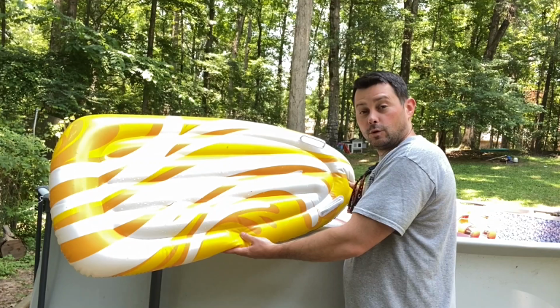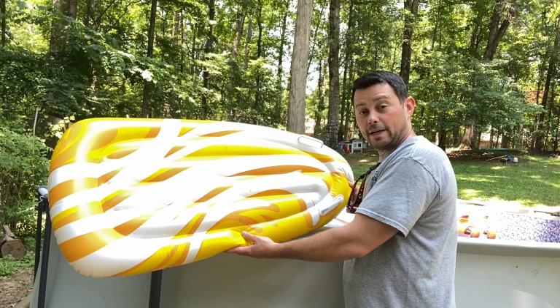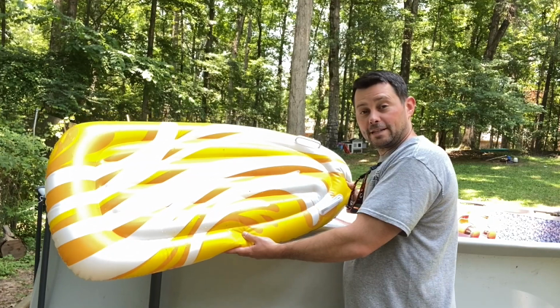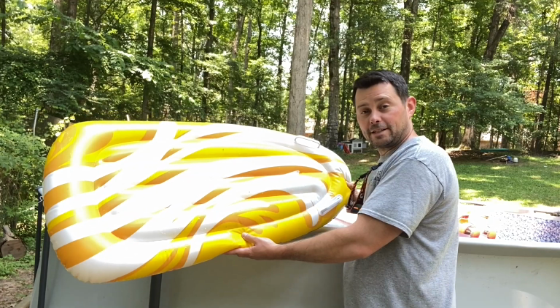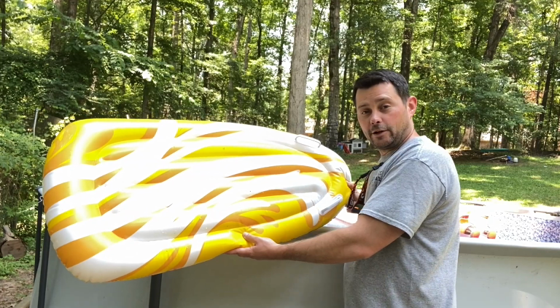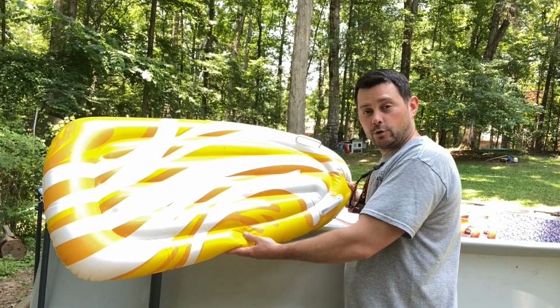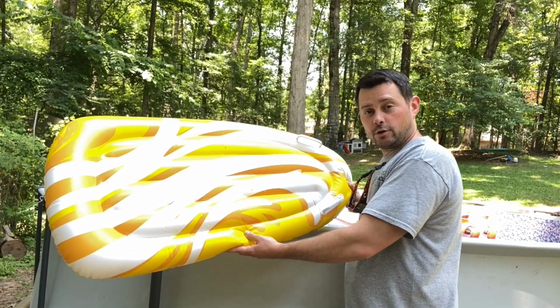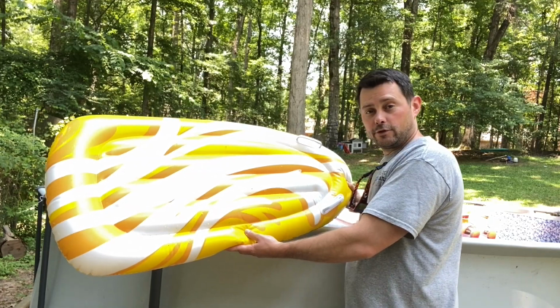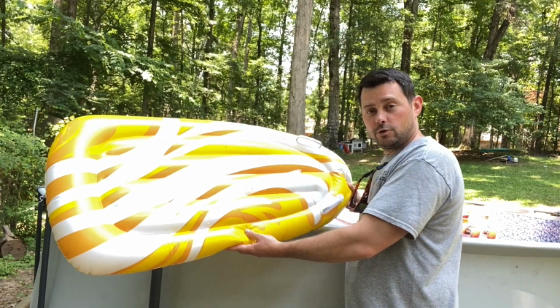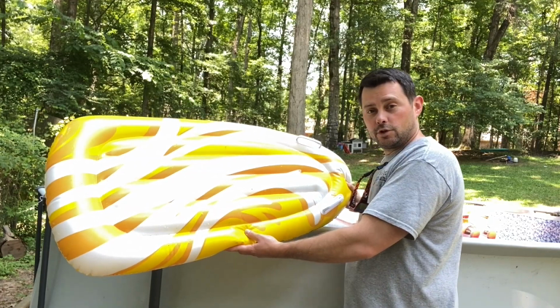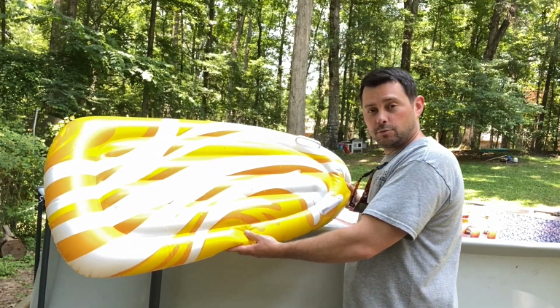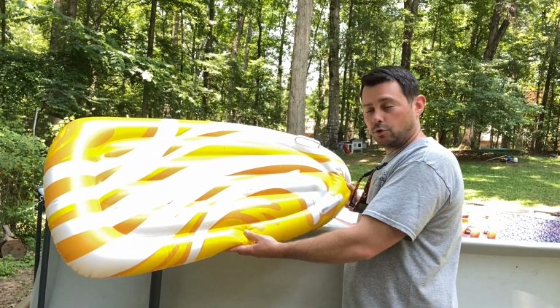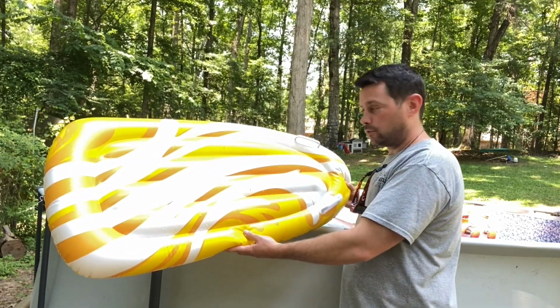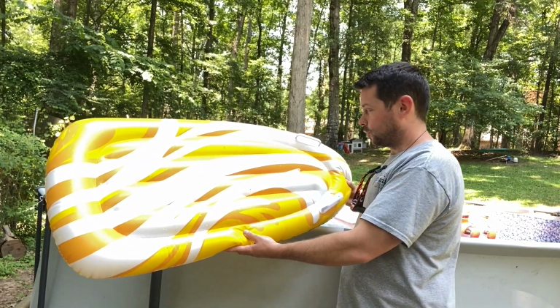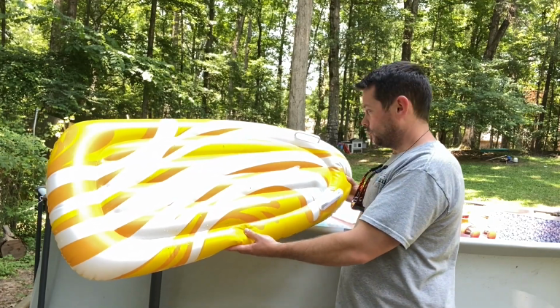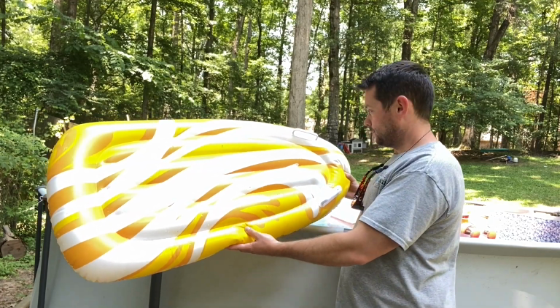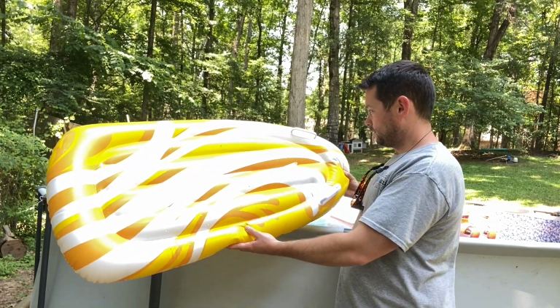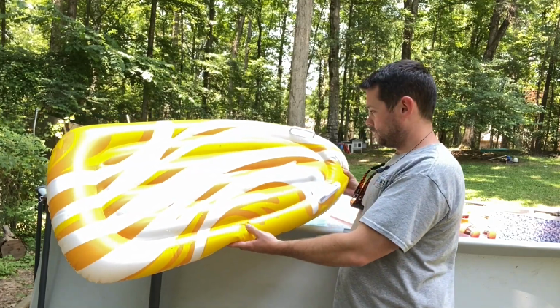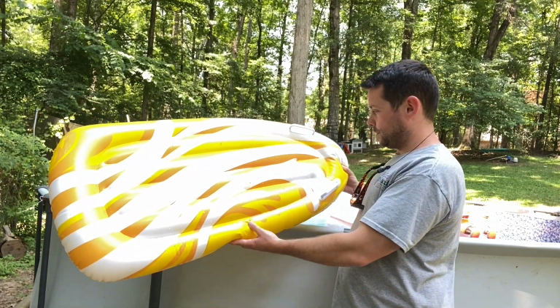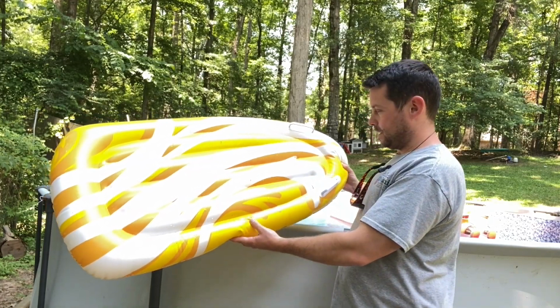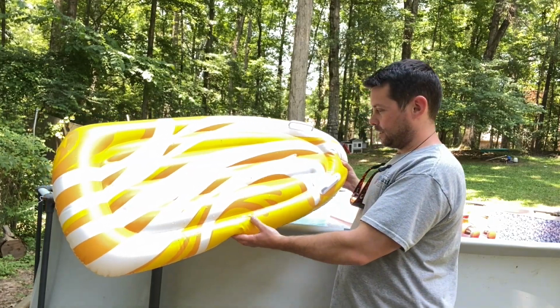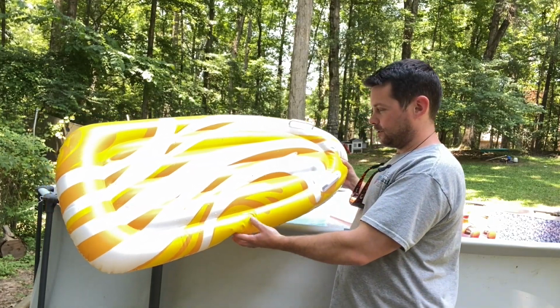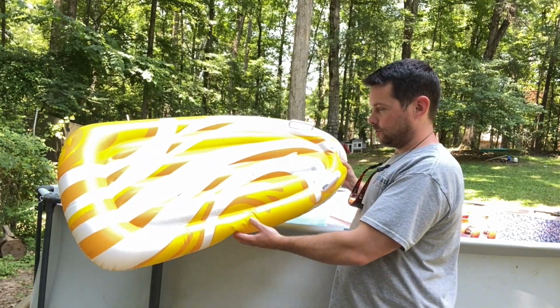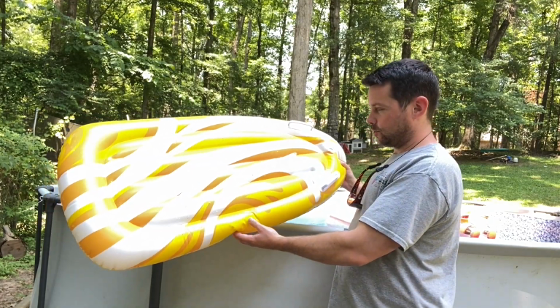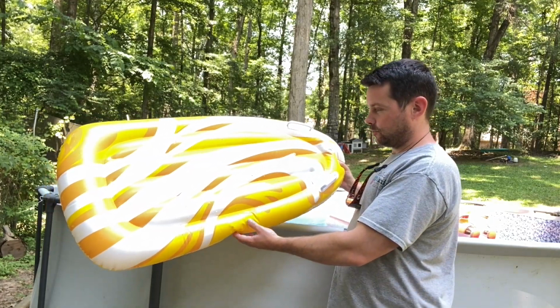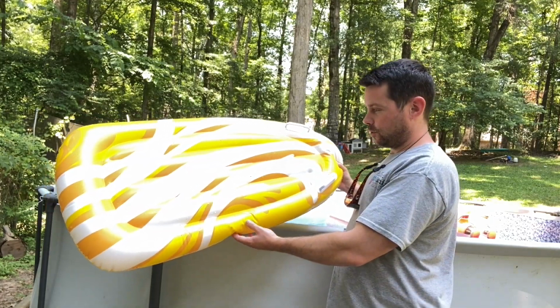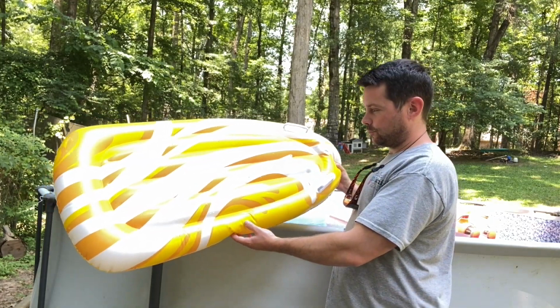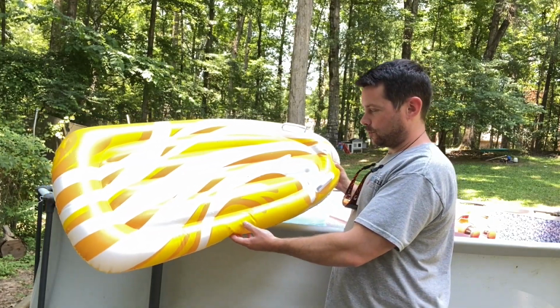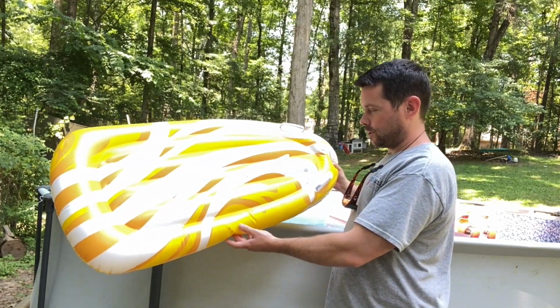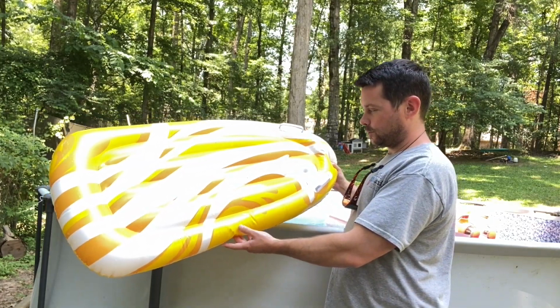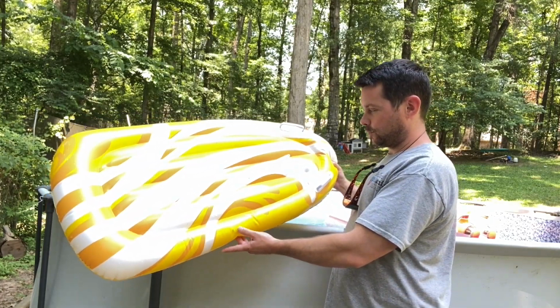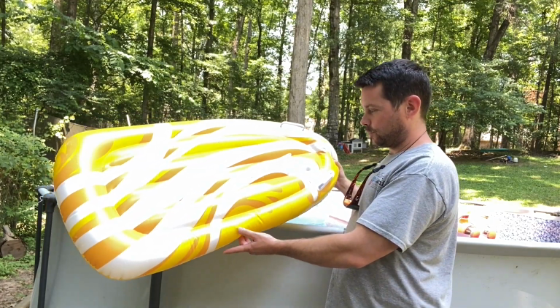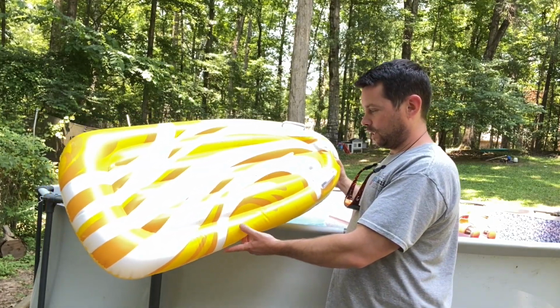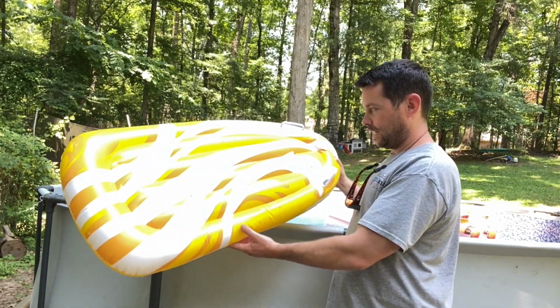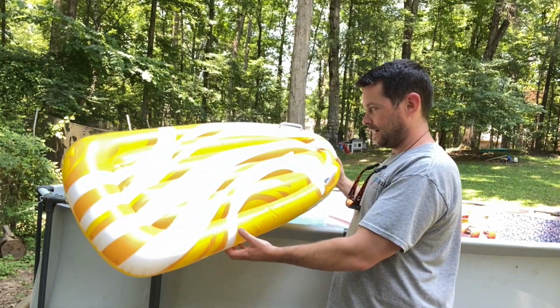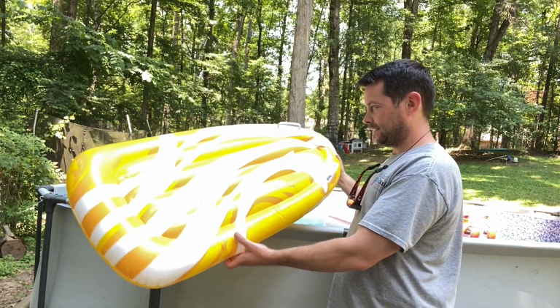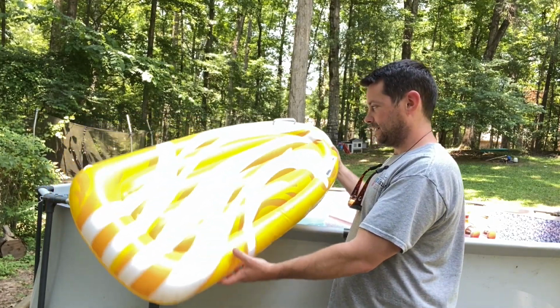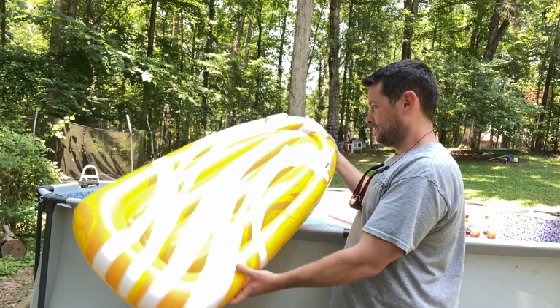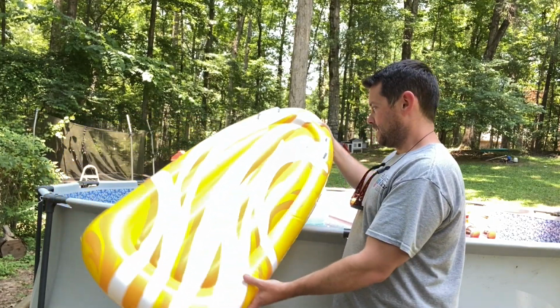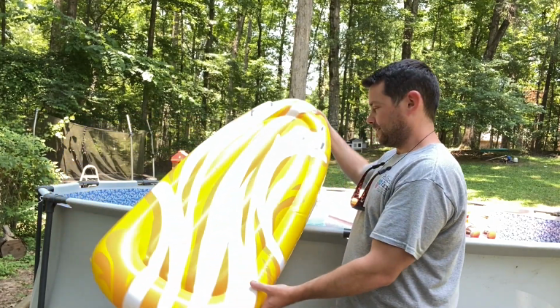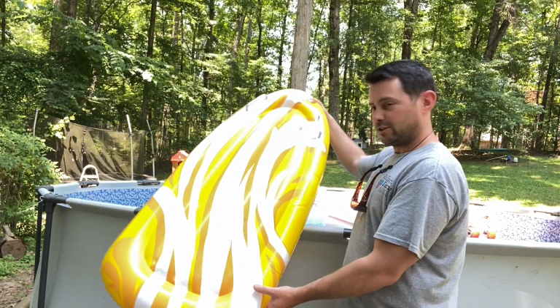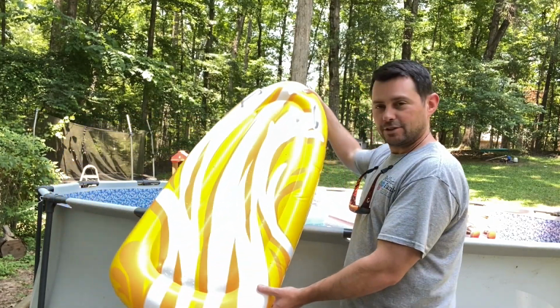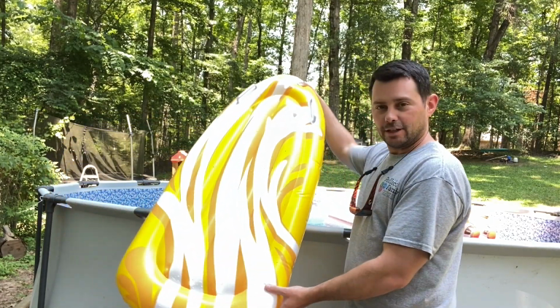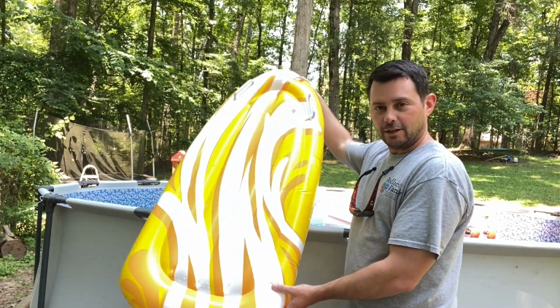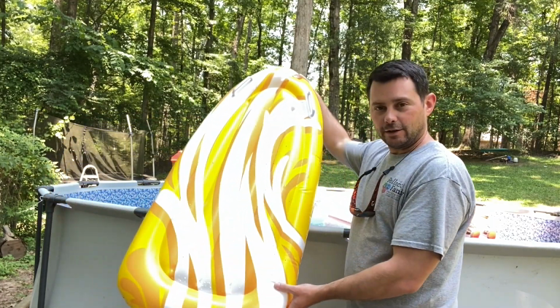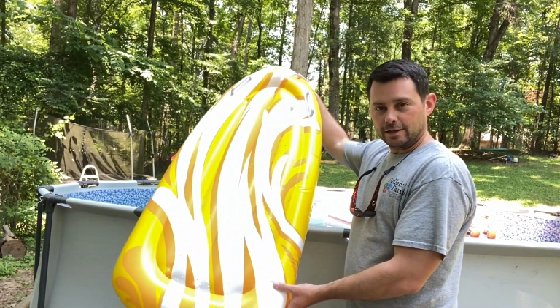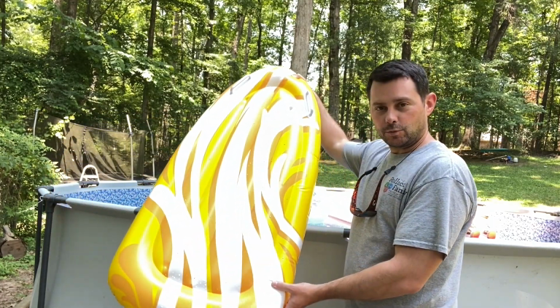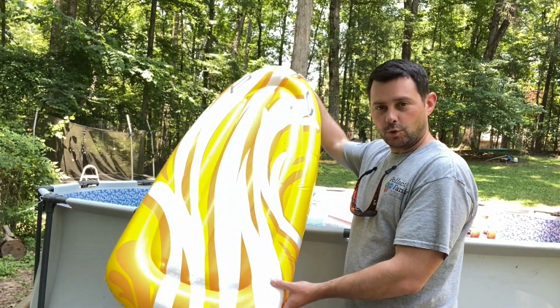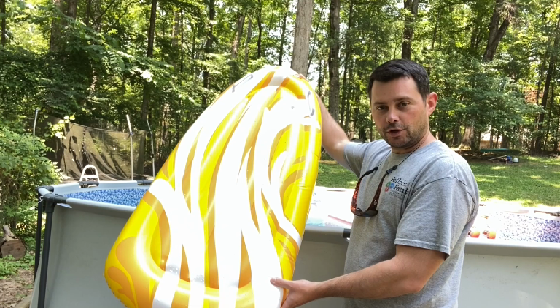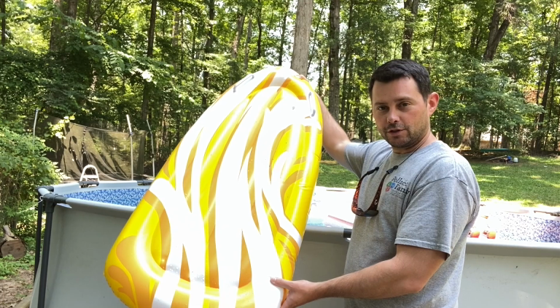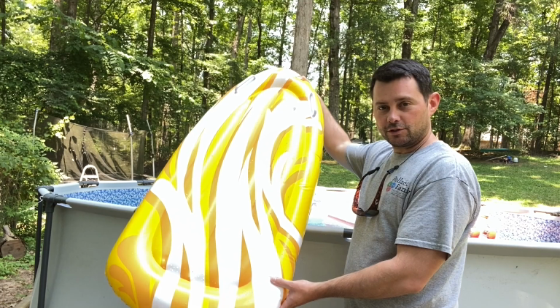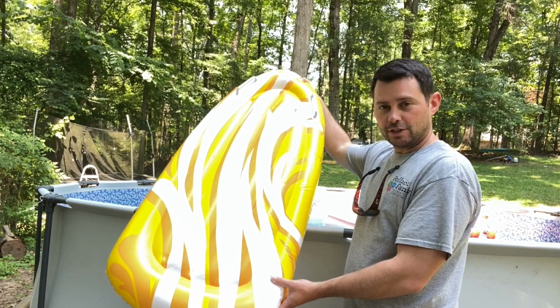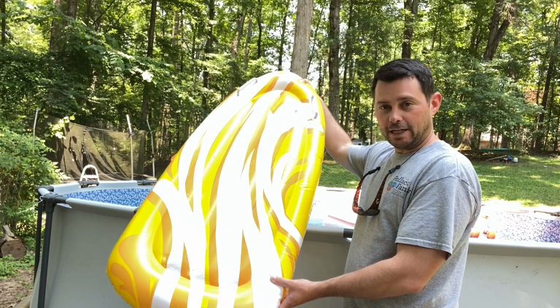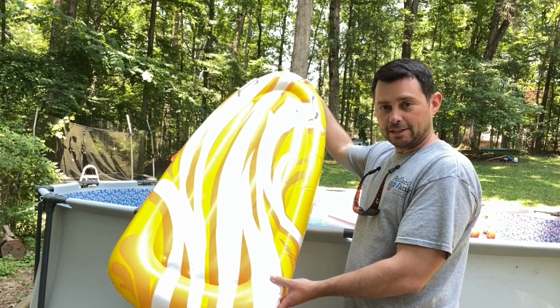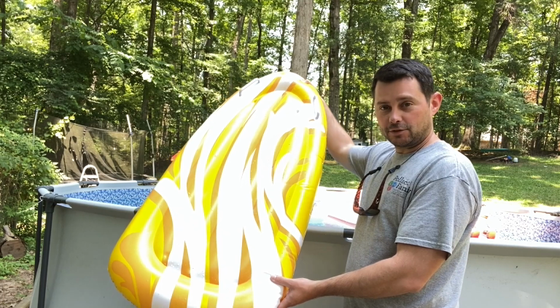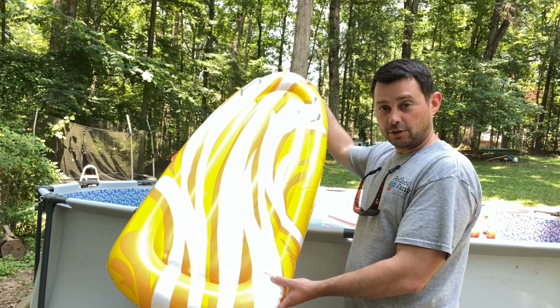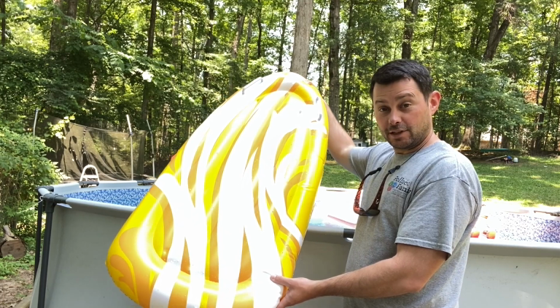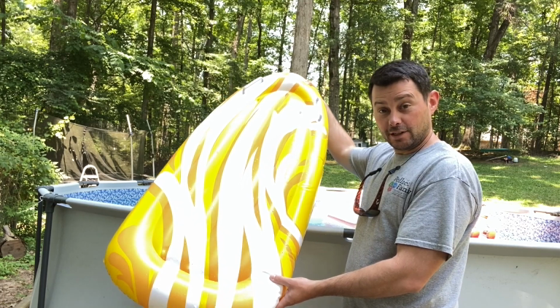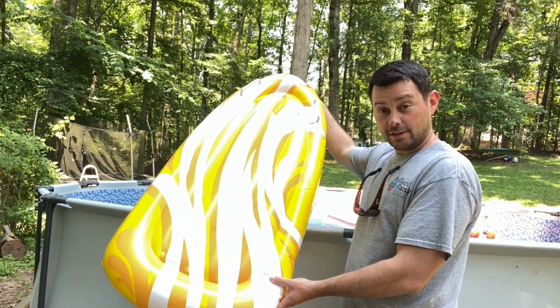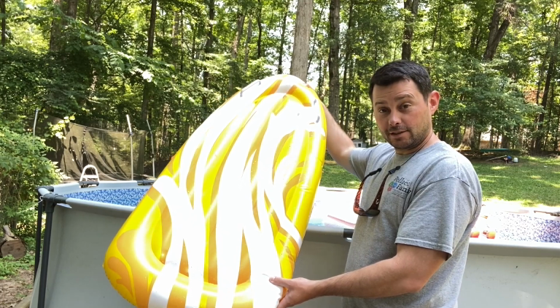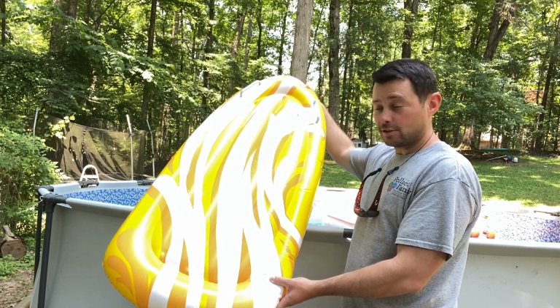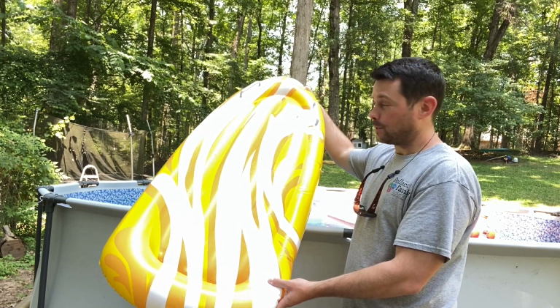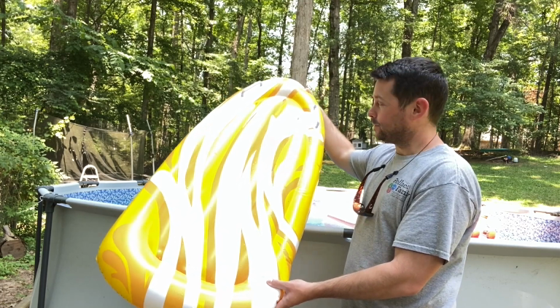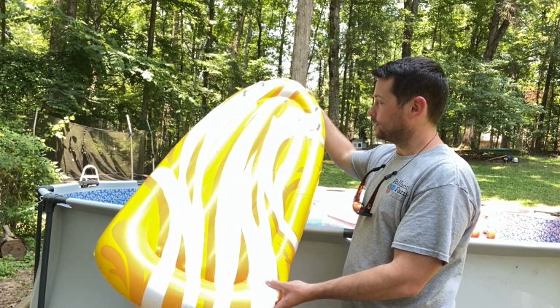Hey guys, today I want to review this pool float. This has been a good little float for us, we've really liked it. As you can tell, it's pretty good size for kids especially.